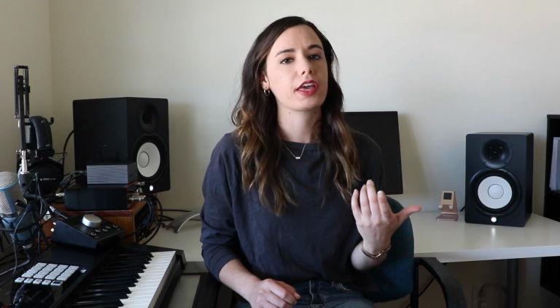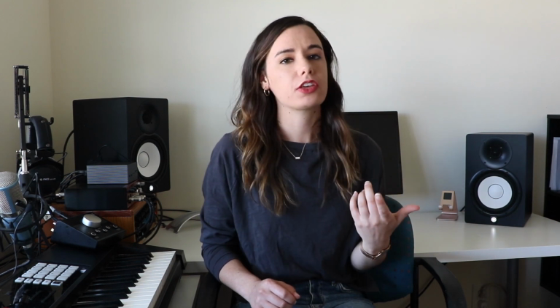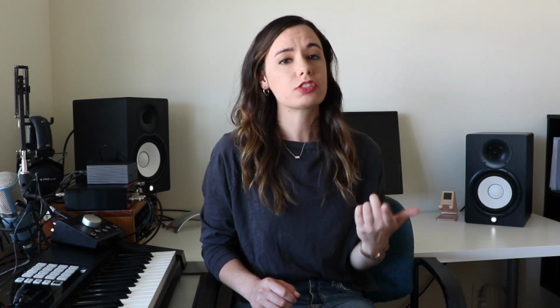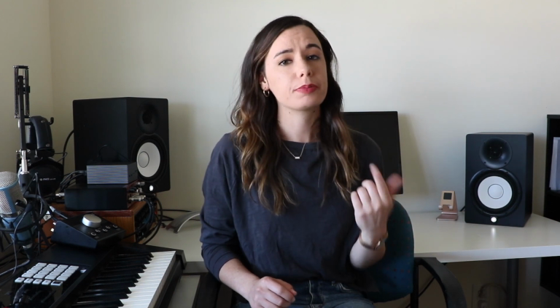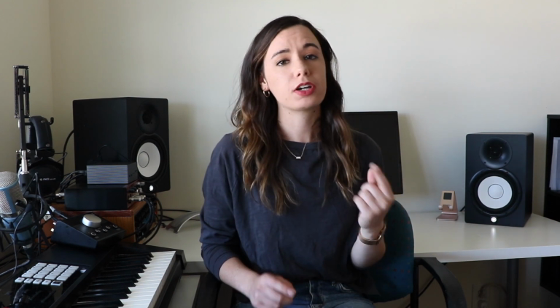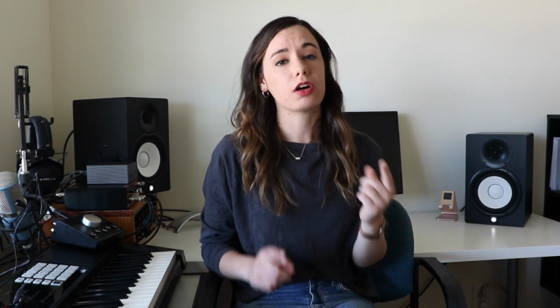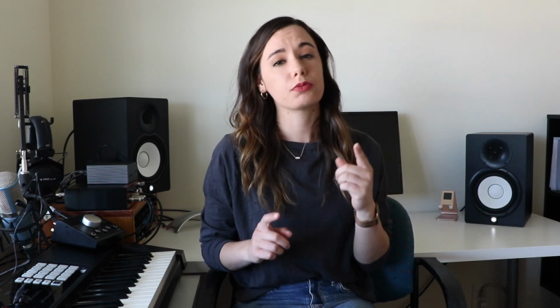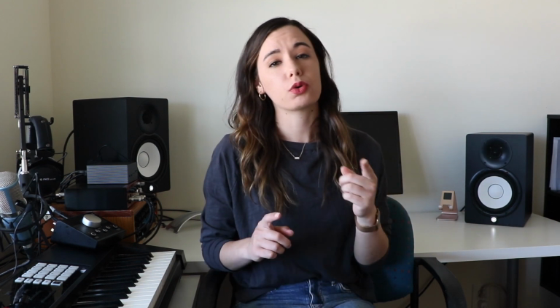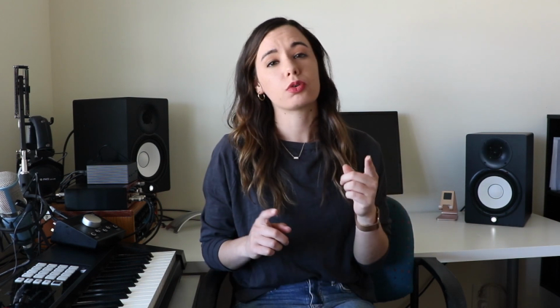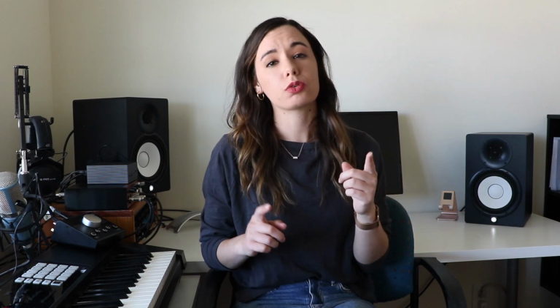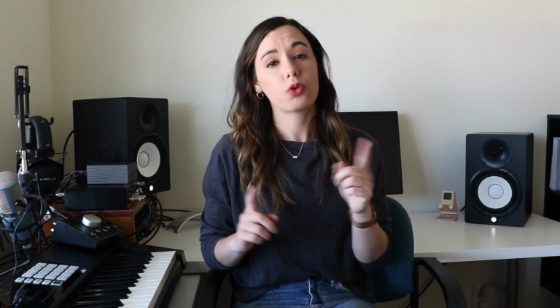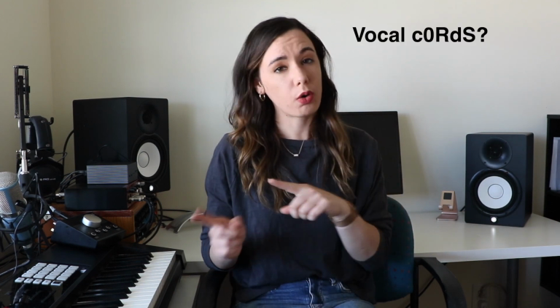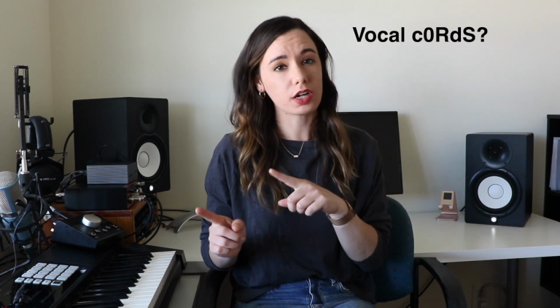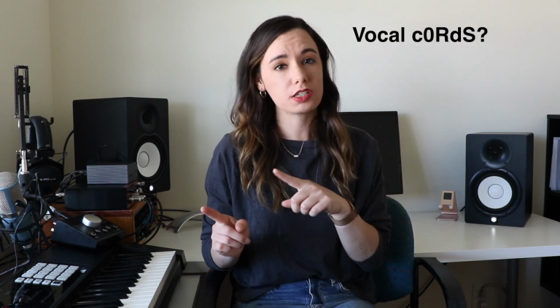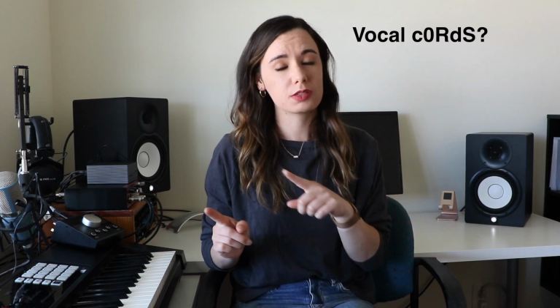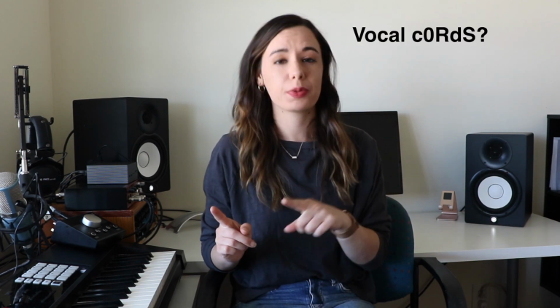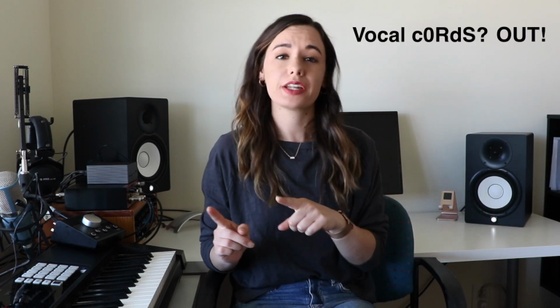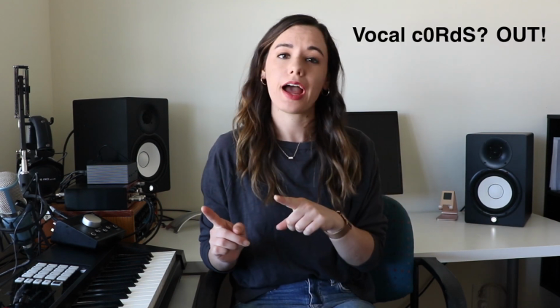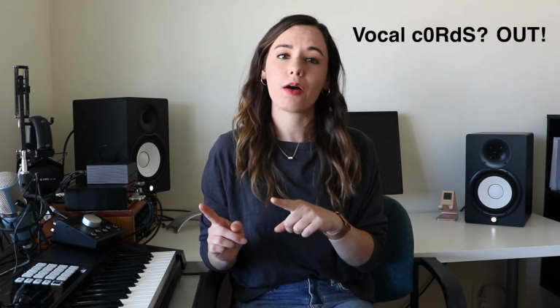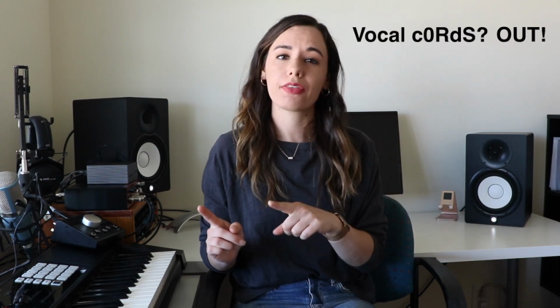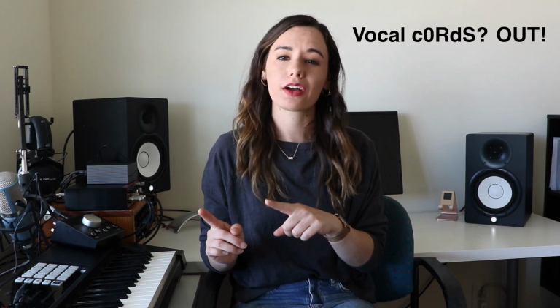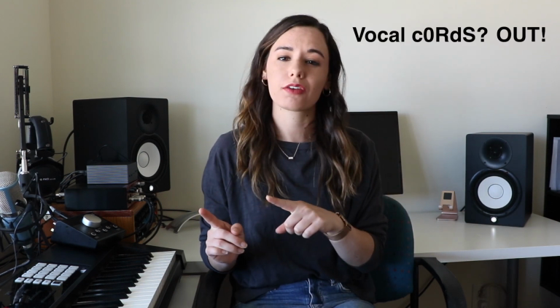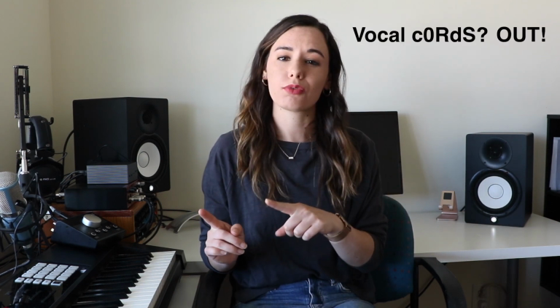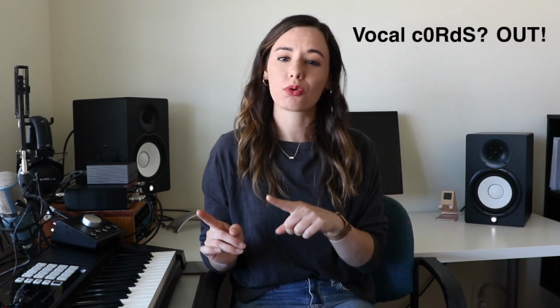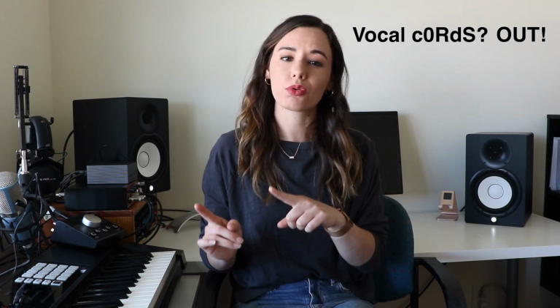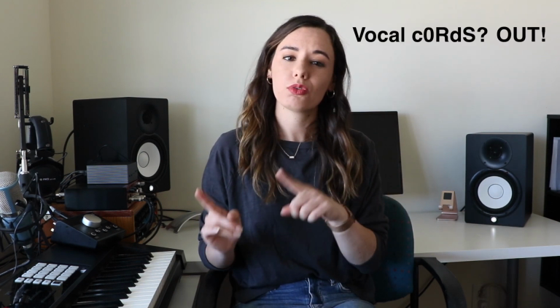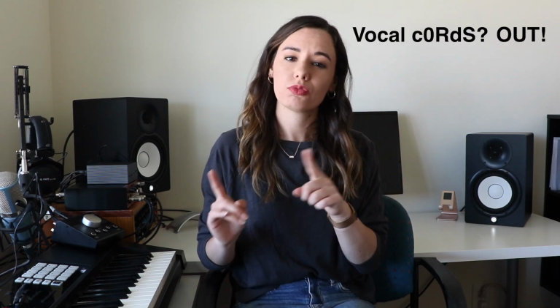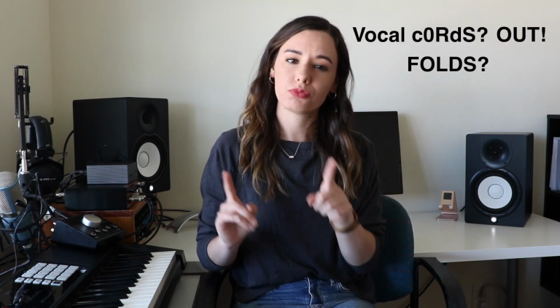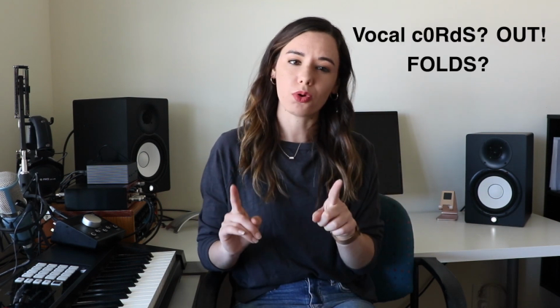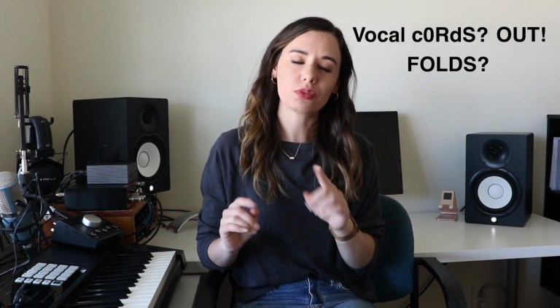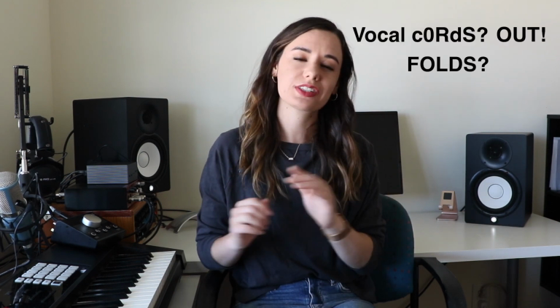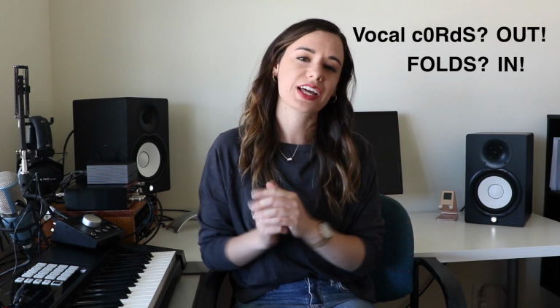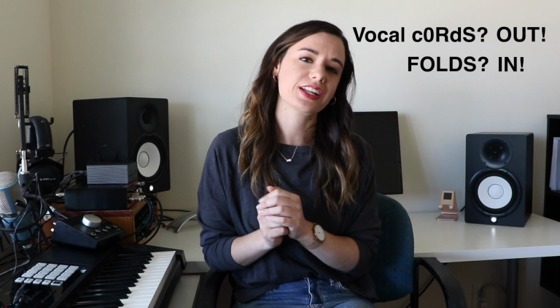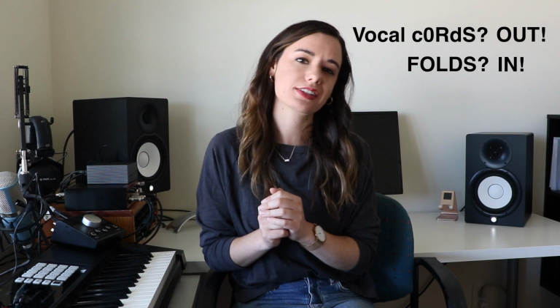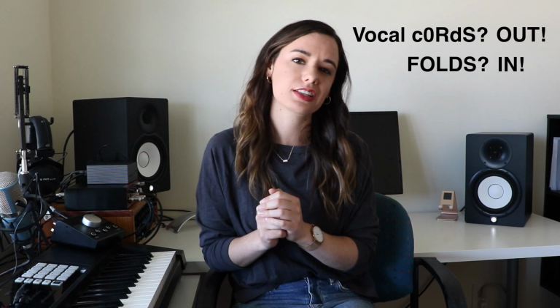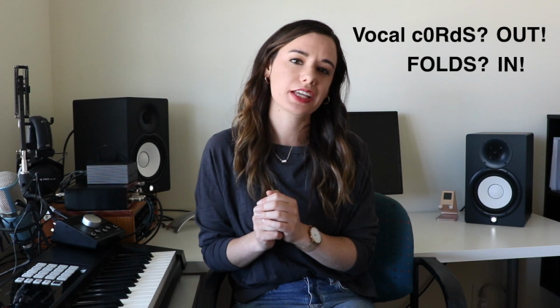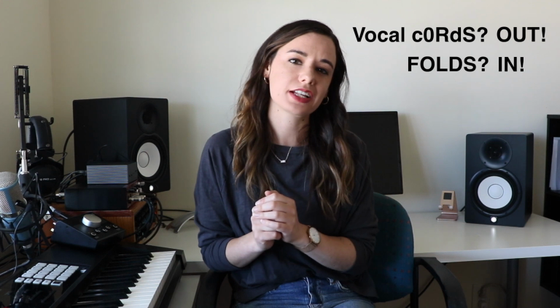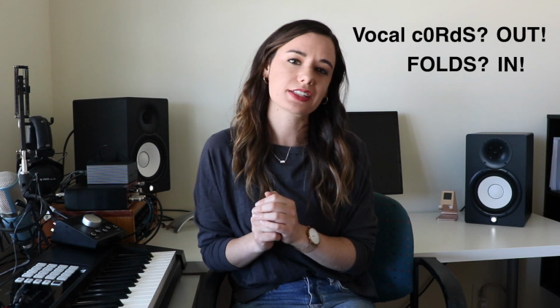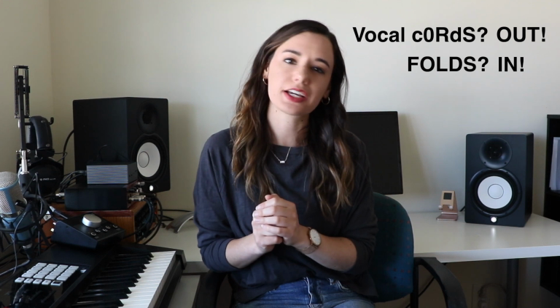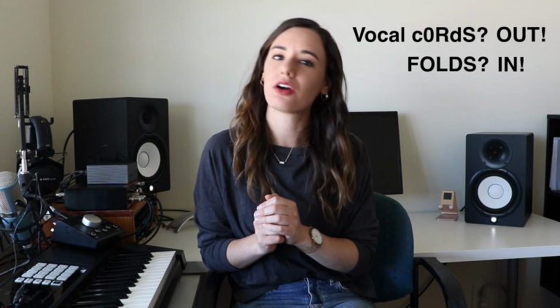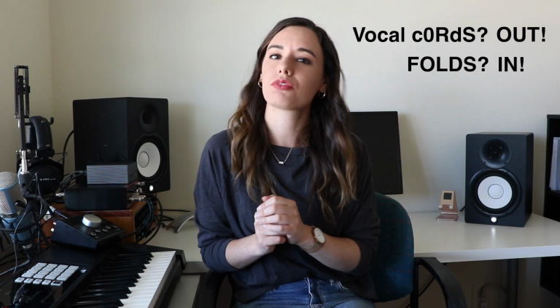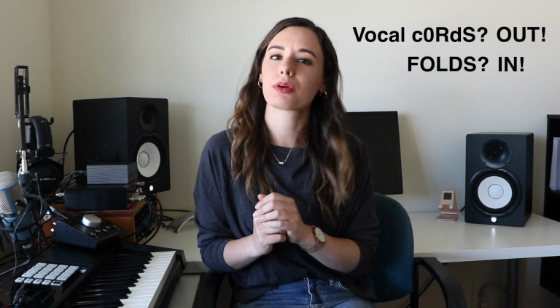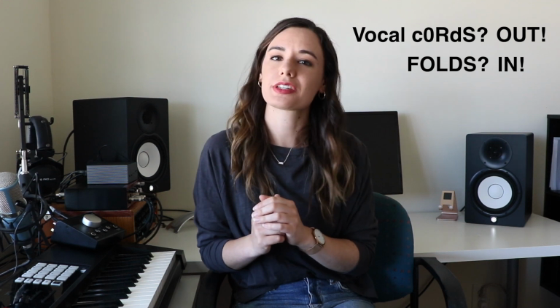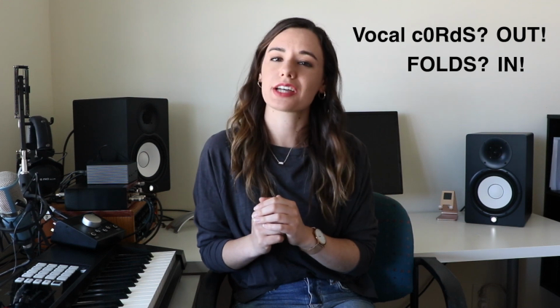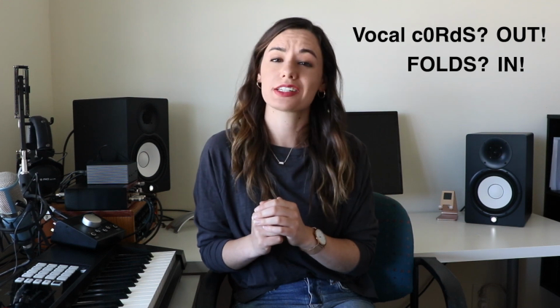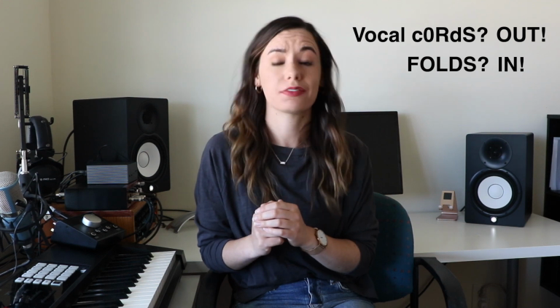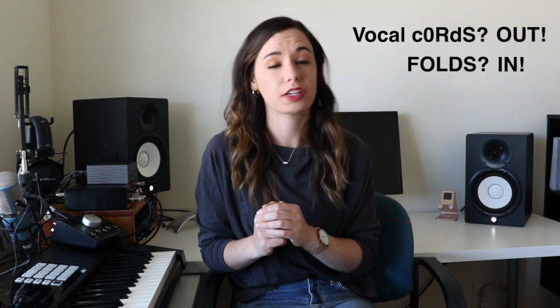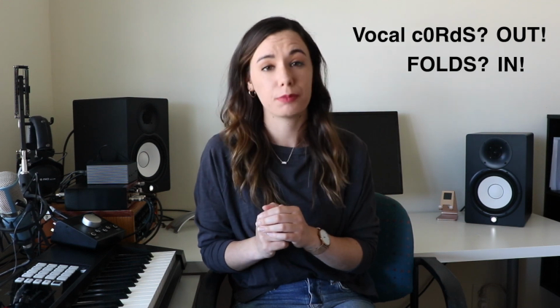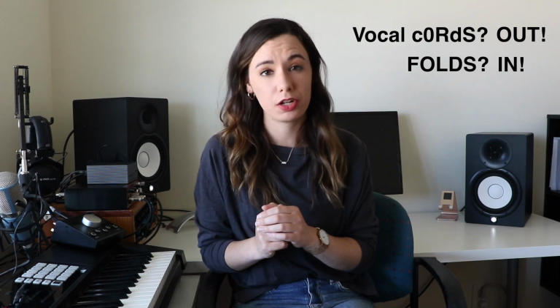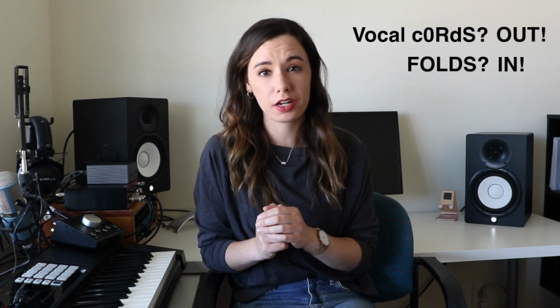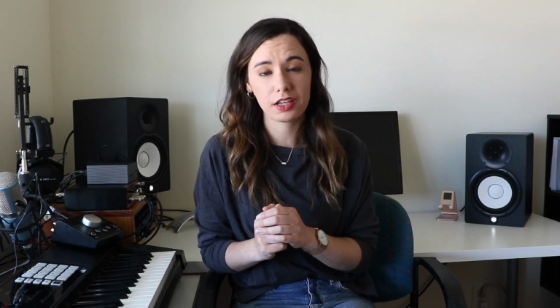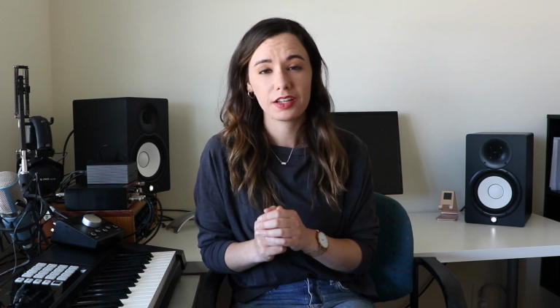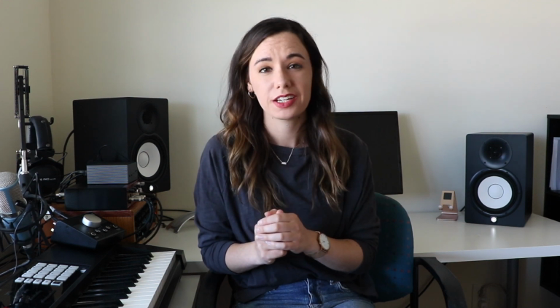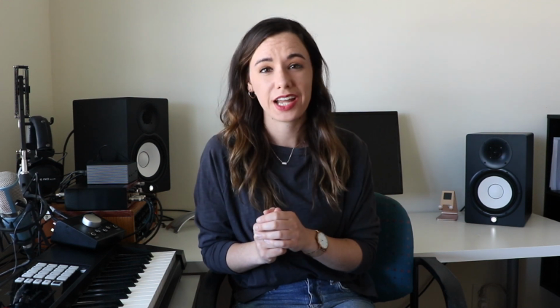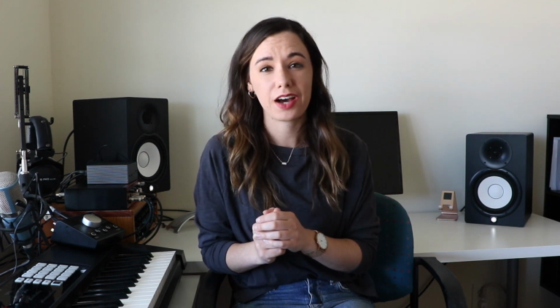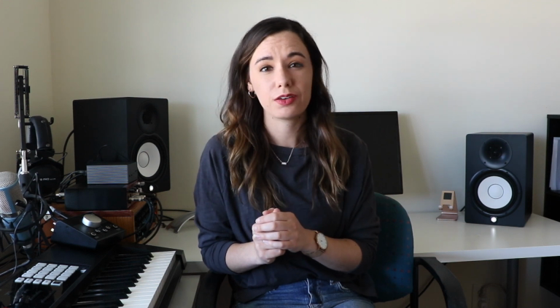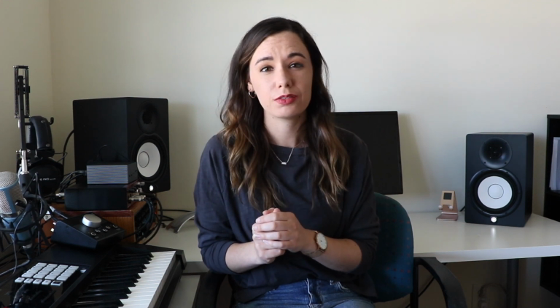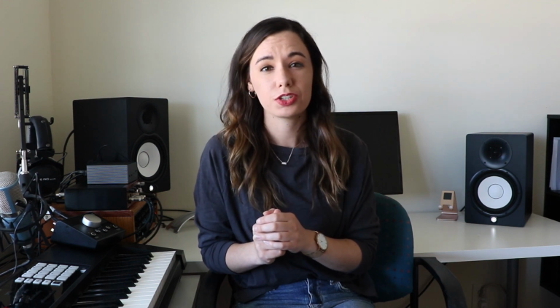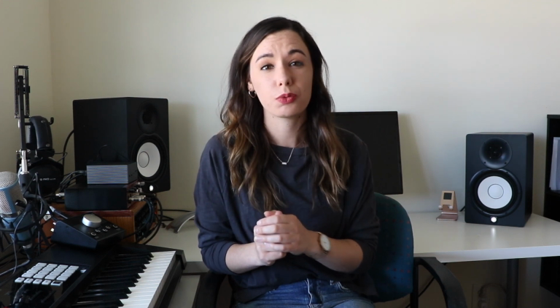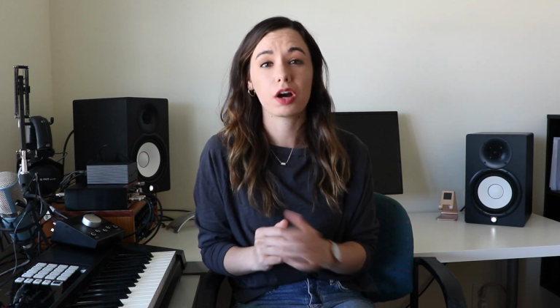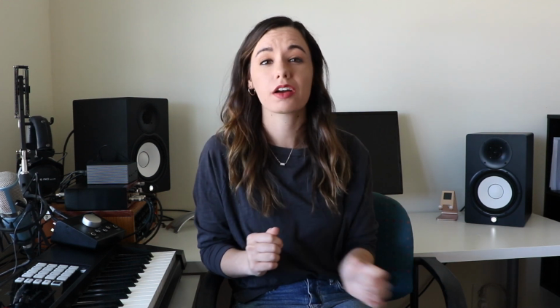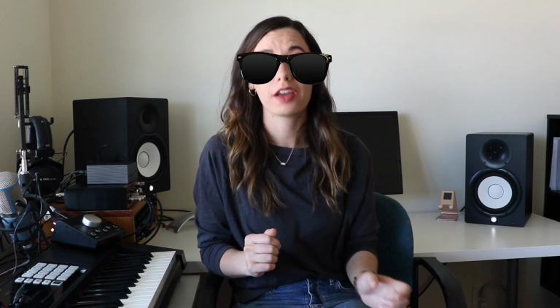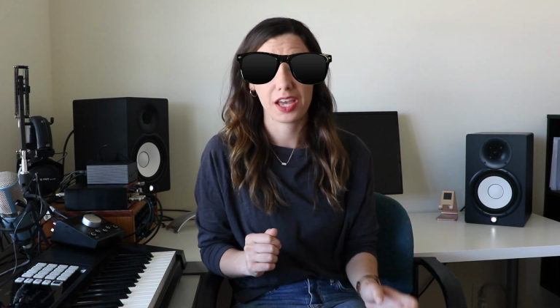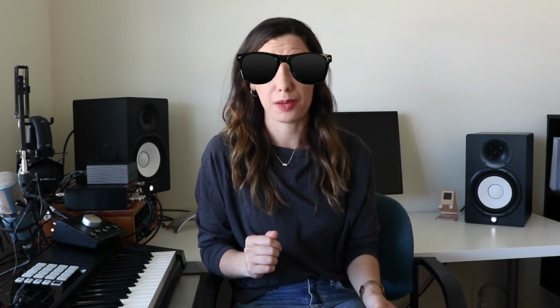They used to be called vocal cords, but now they are vocal folds. That is the latest lingo from the scientific community. Now you are hip.